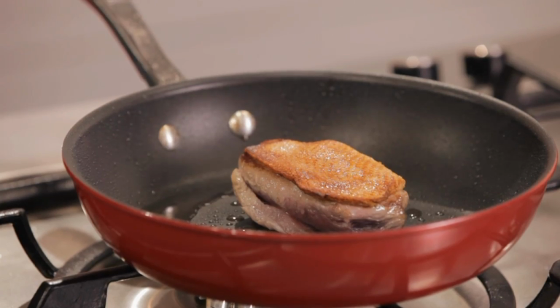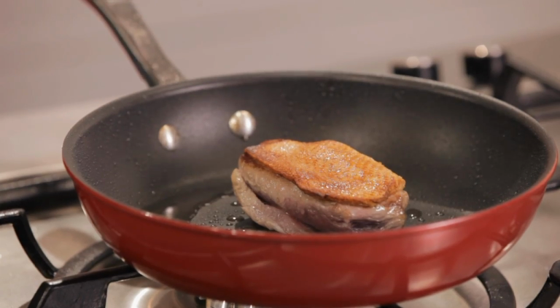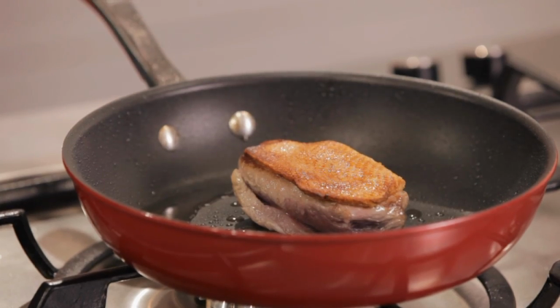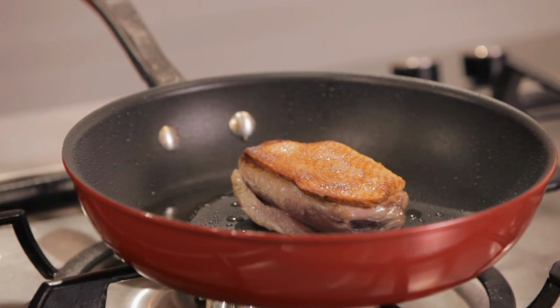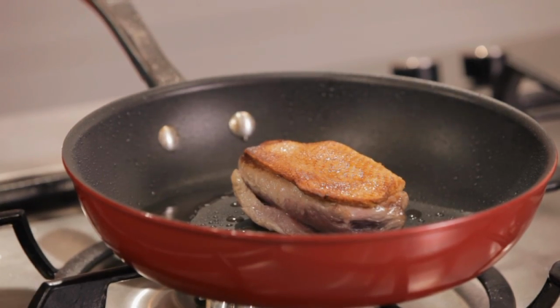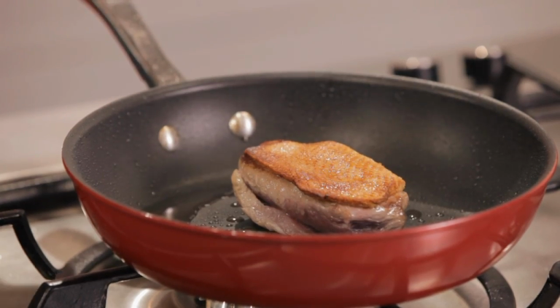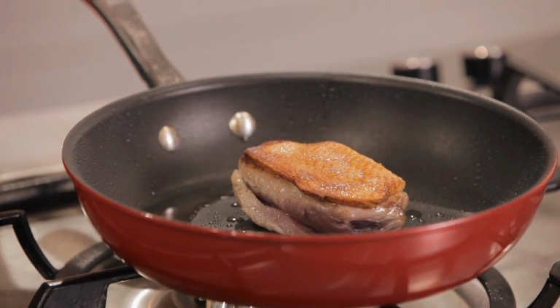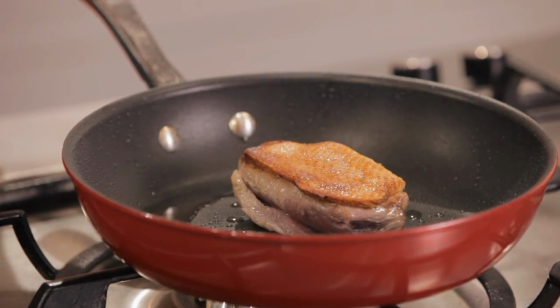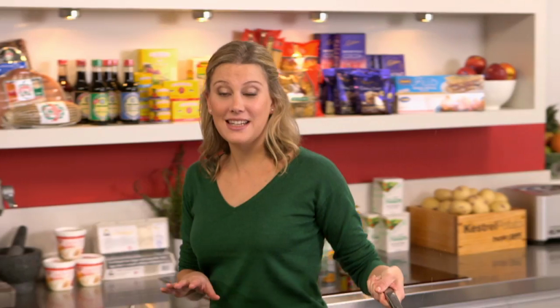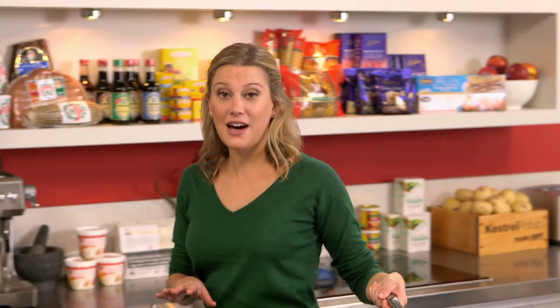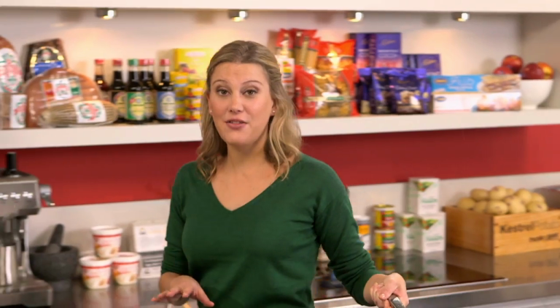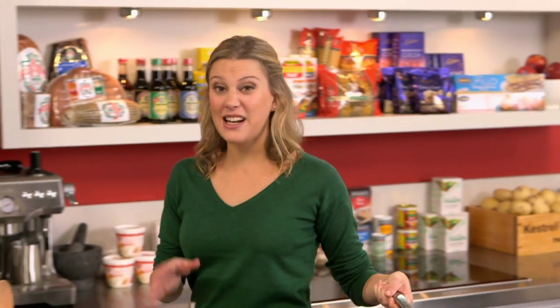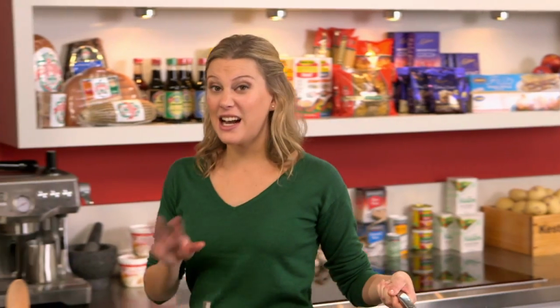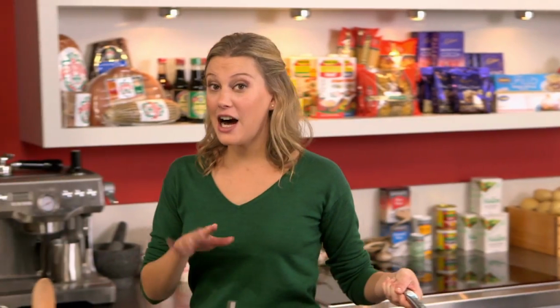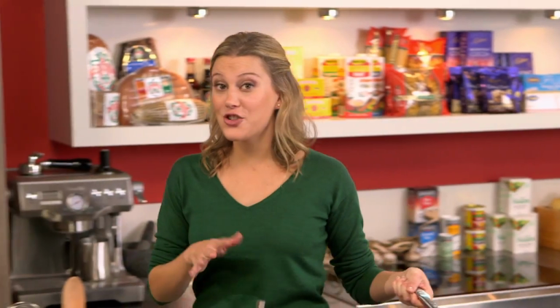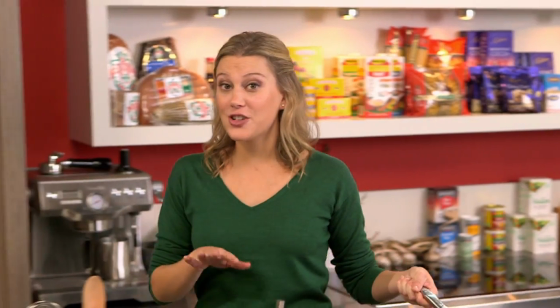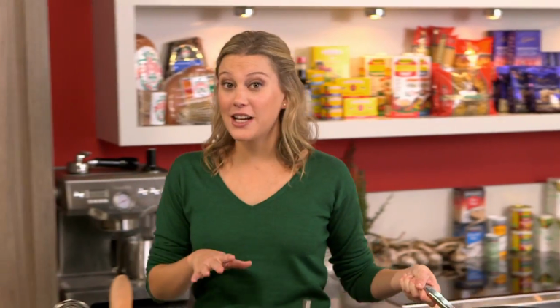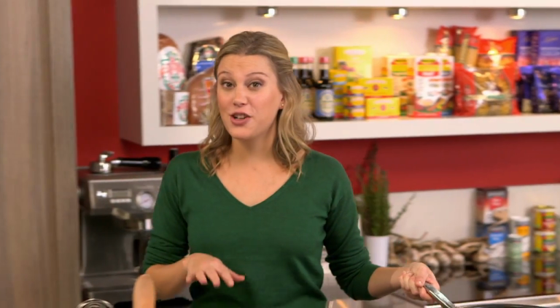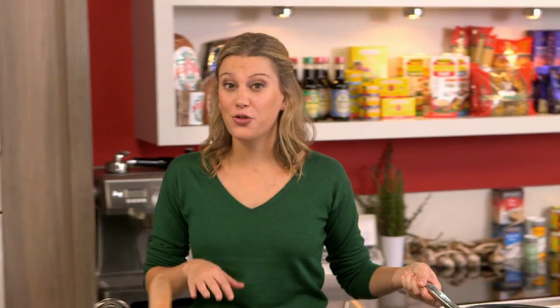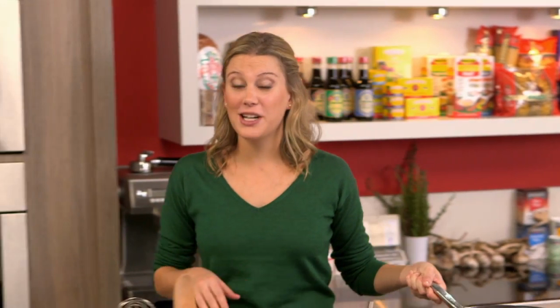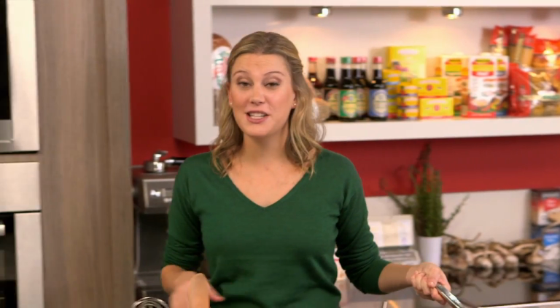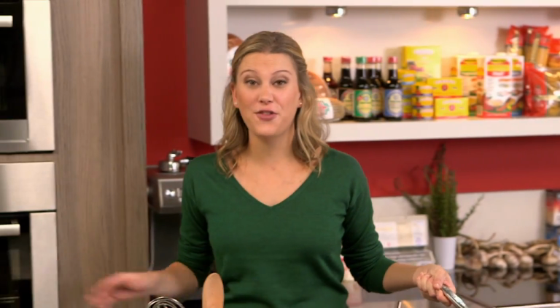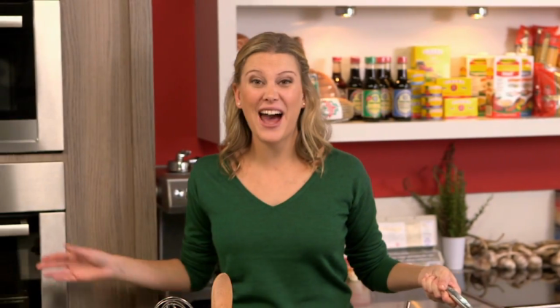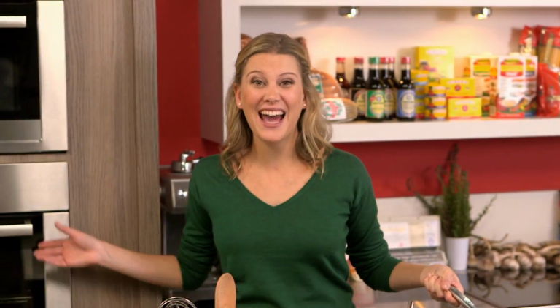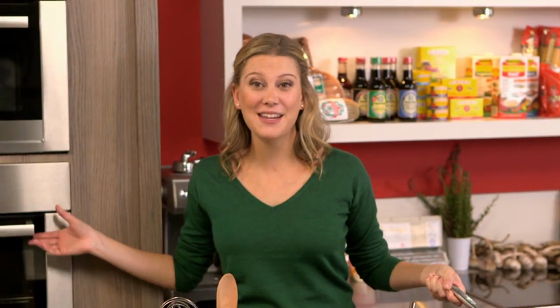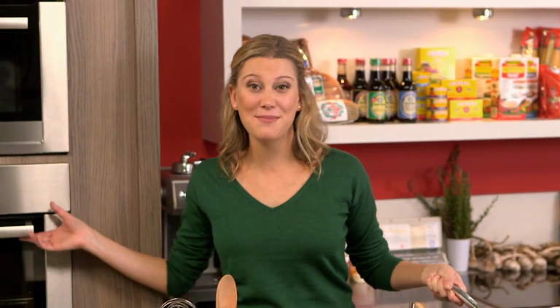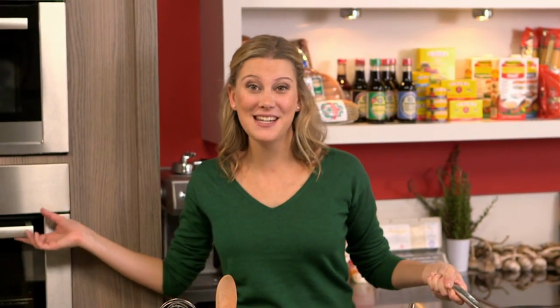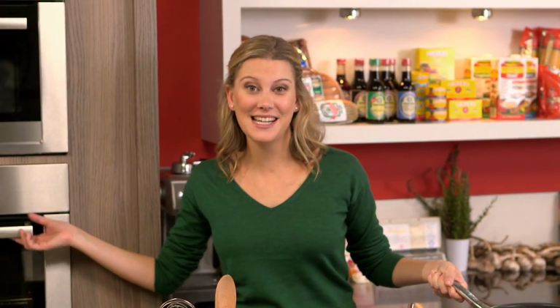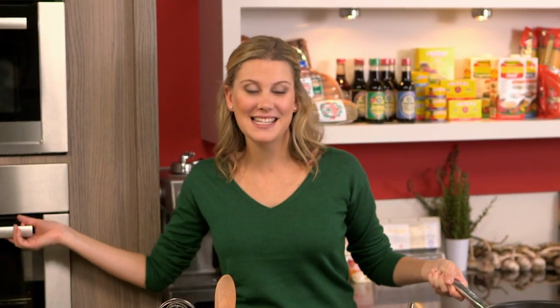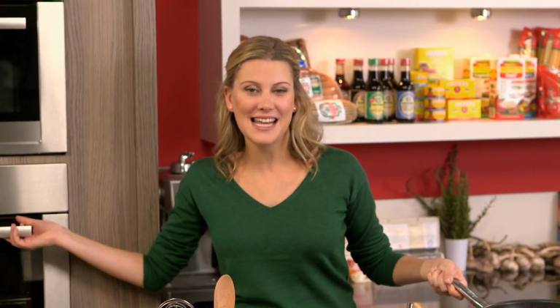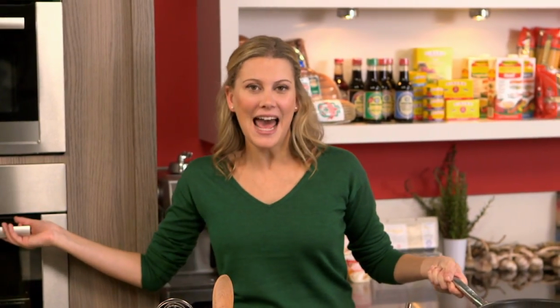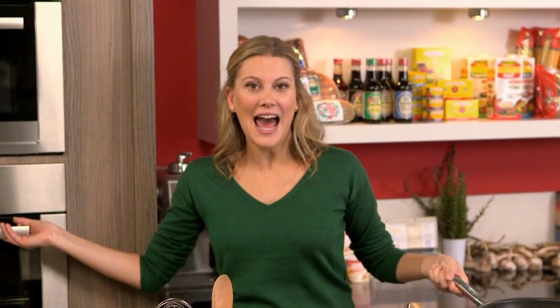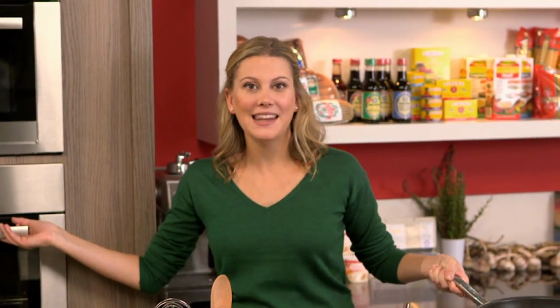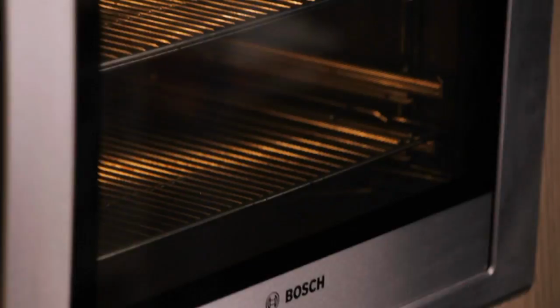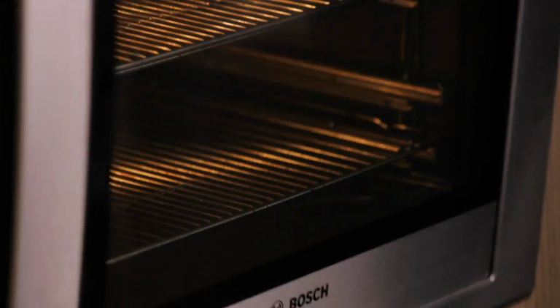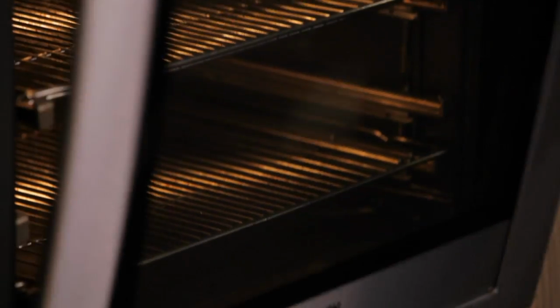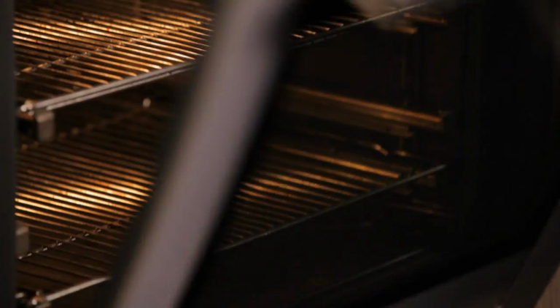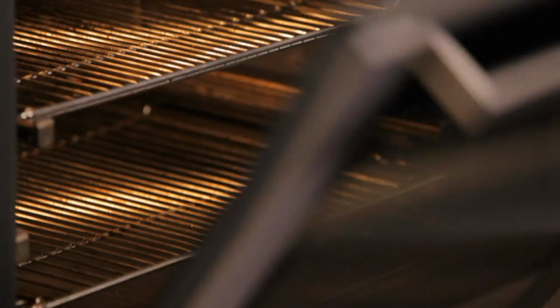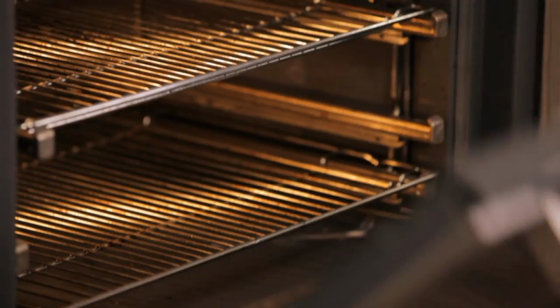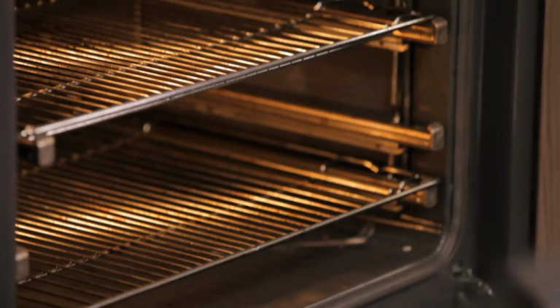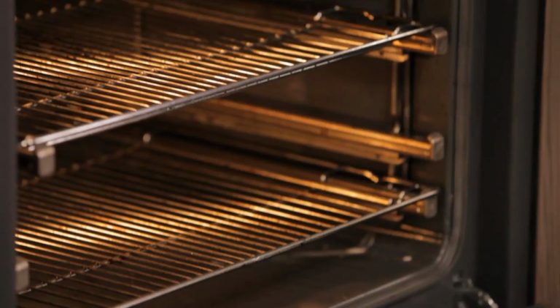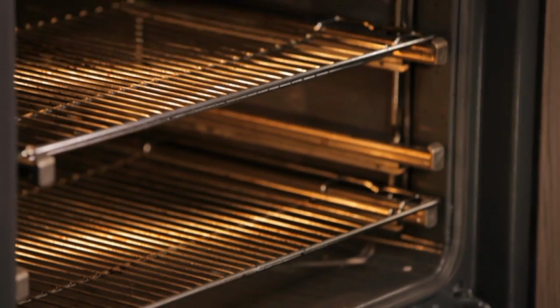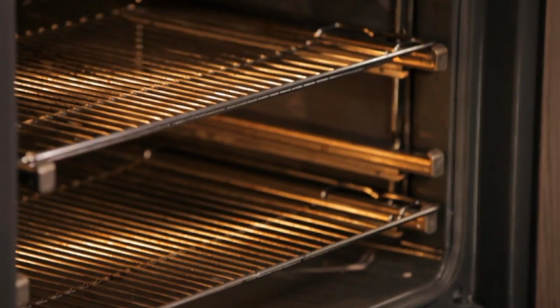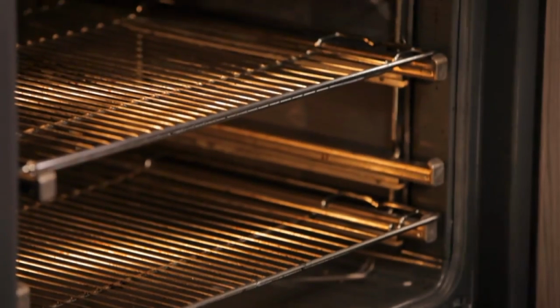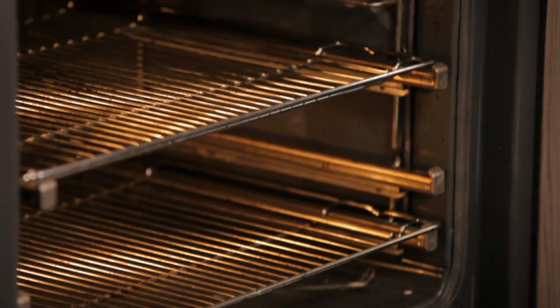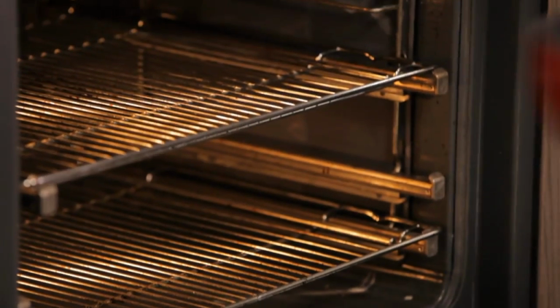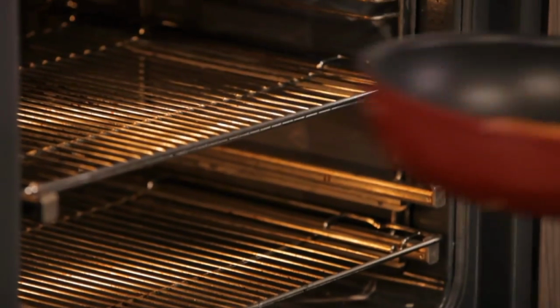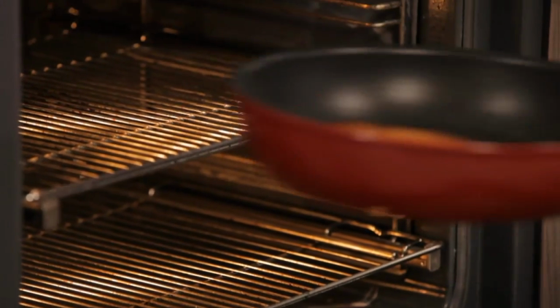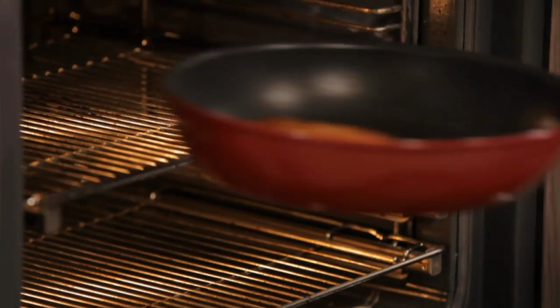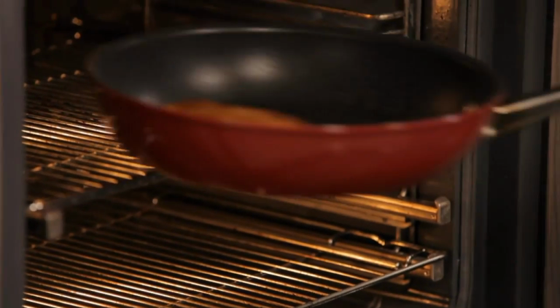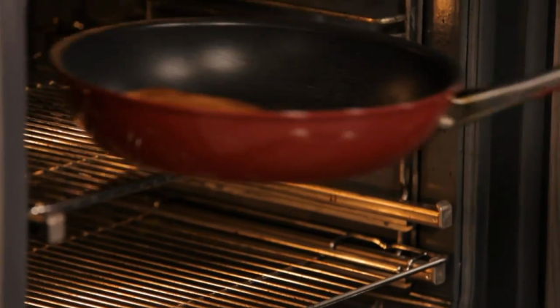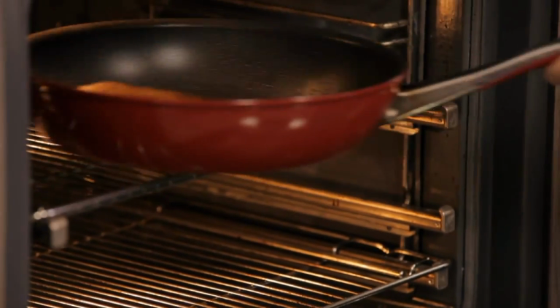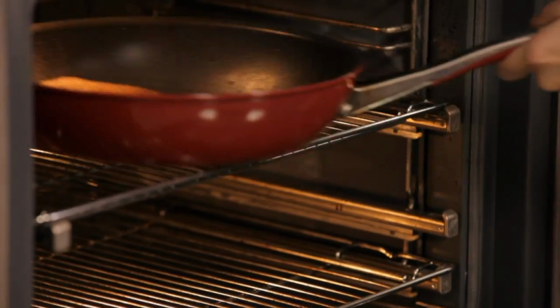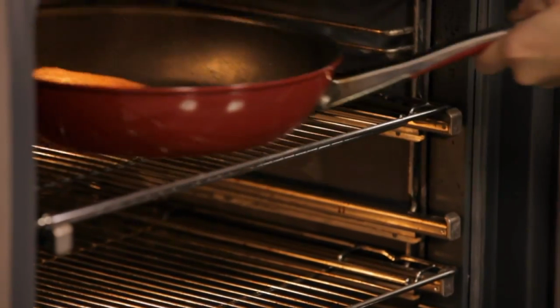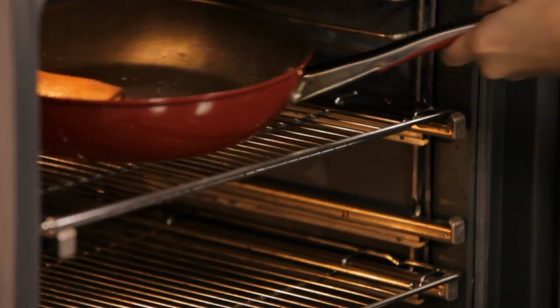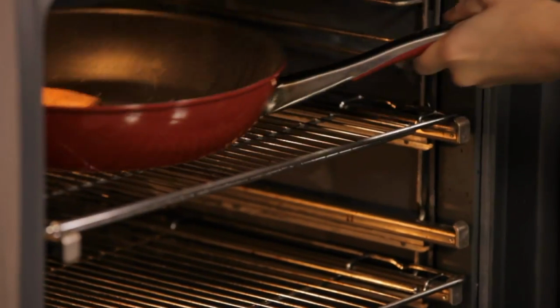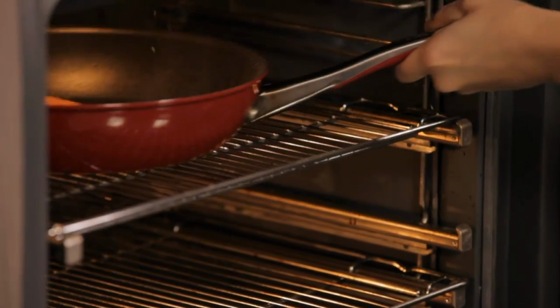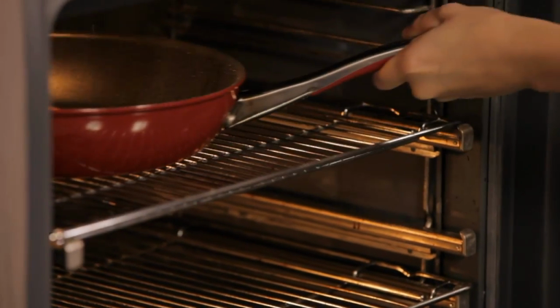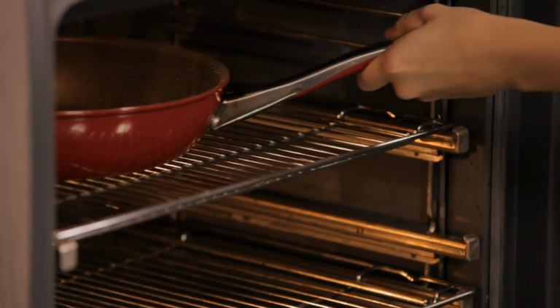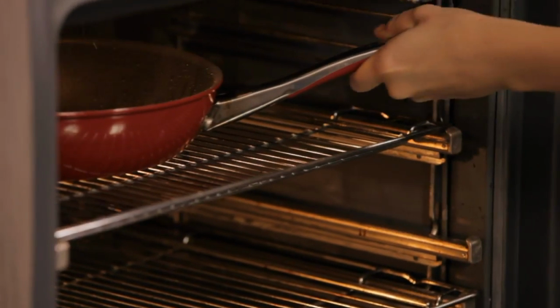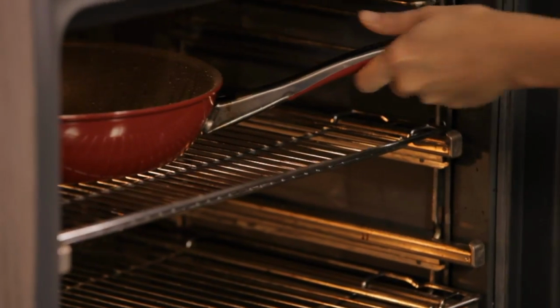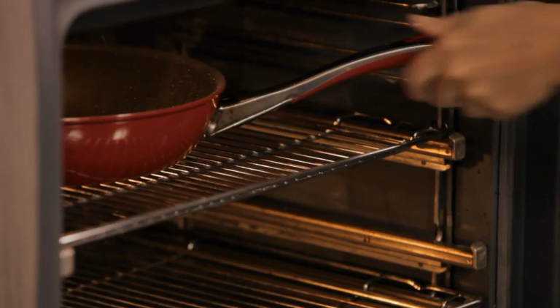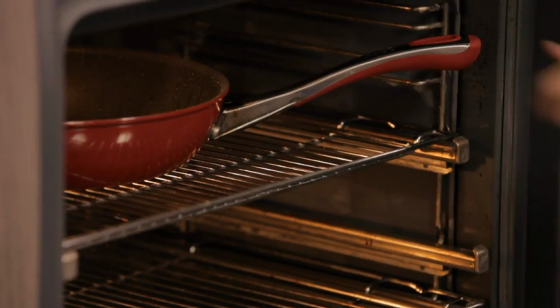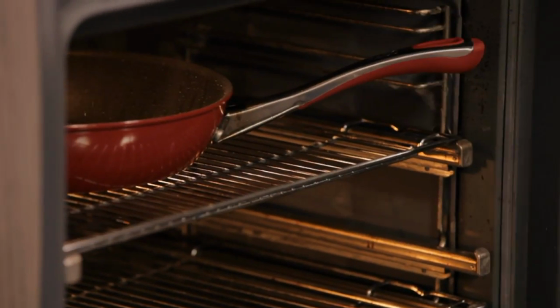I'll place it in the oven at 180 degrees for eight minutes, and then of course rest it — and it's going to be nice, succulent, and juicy.